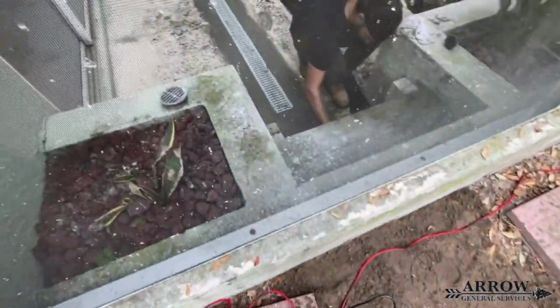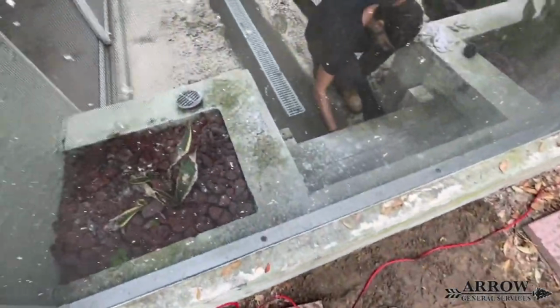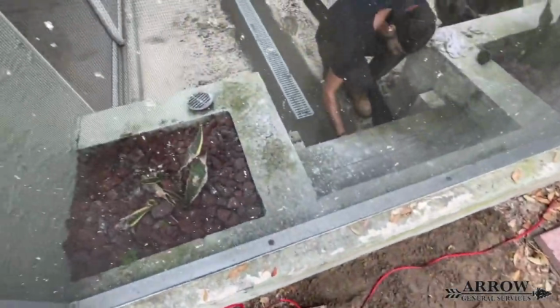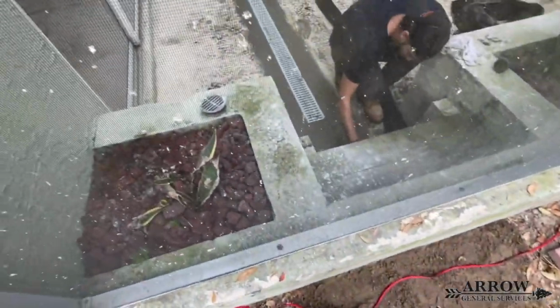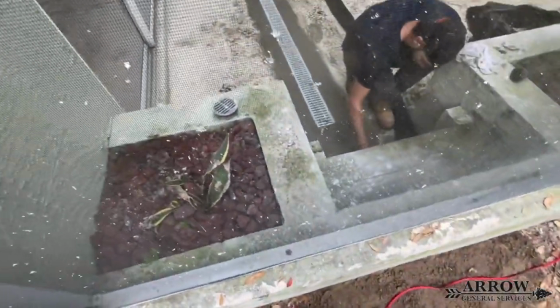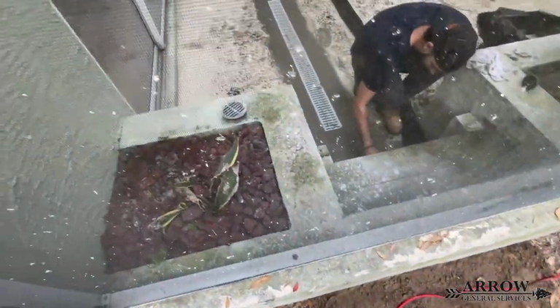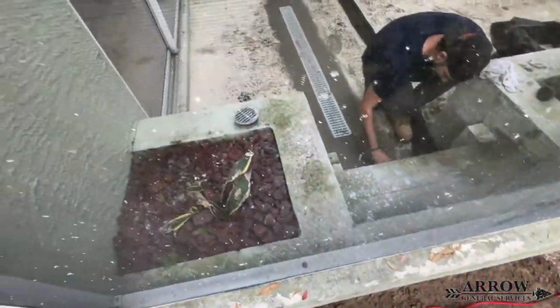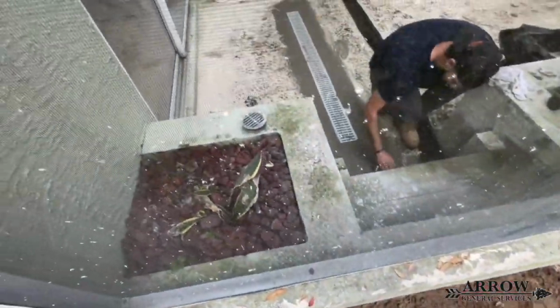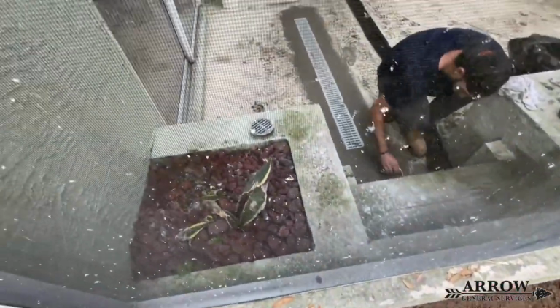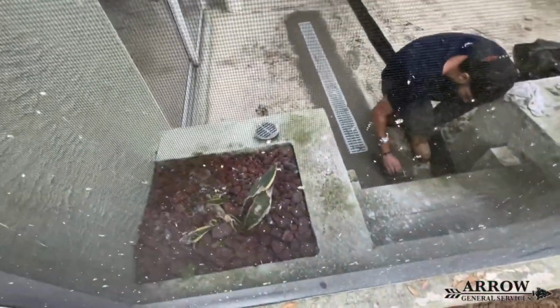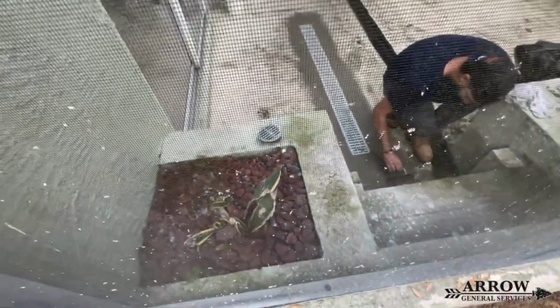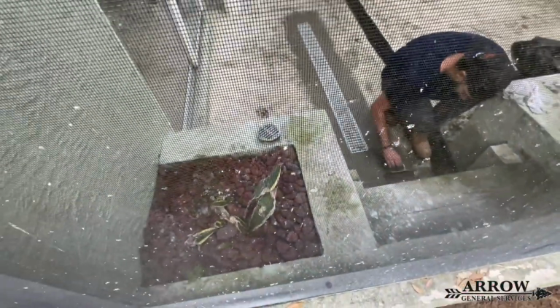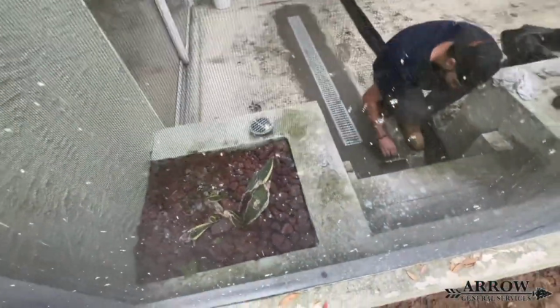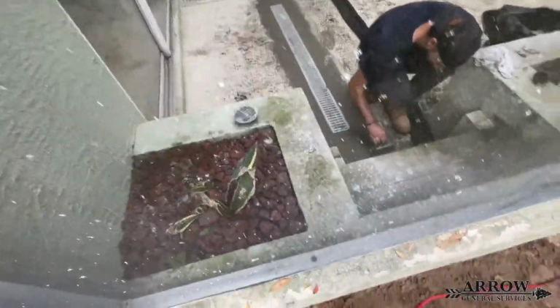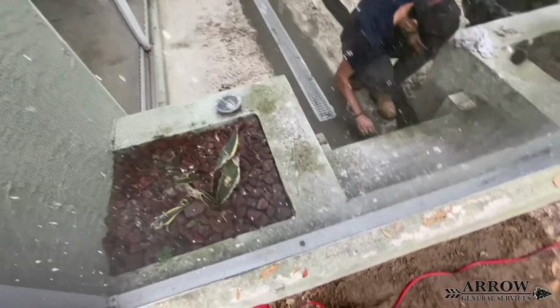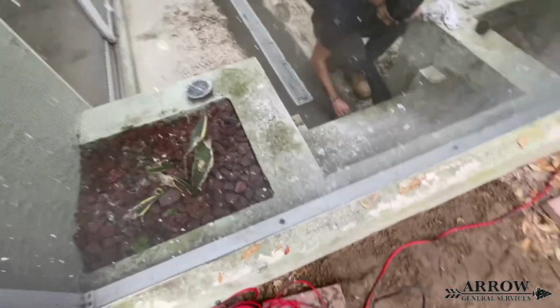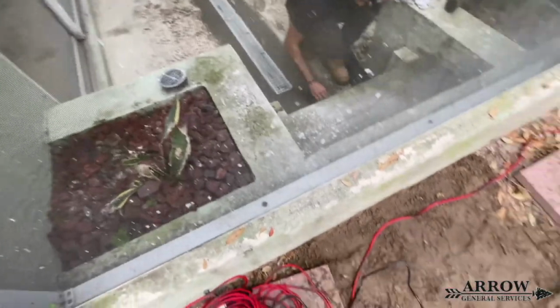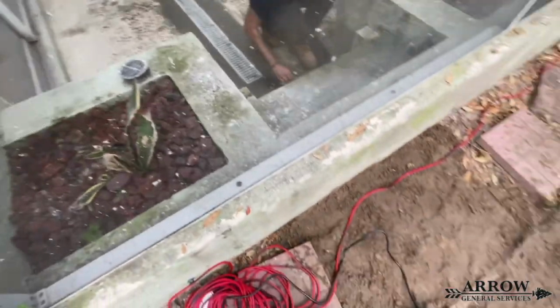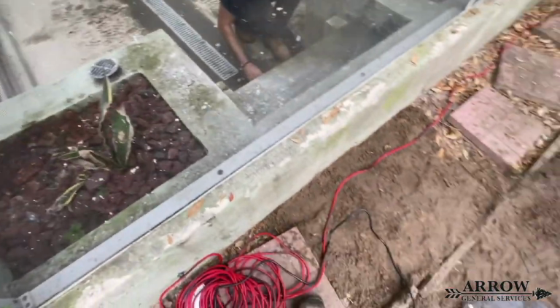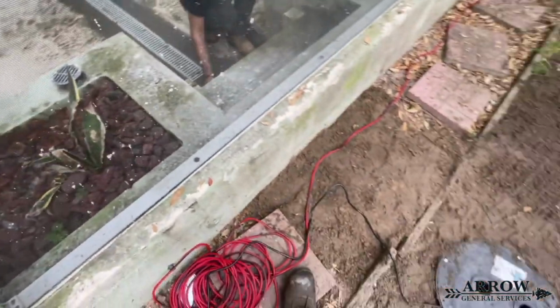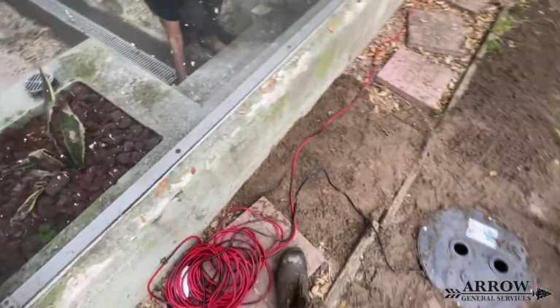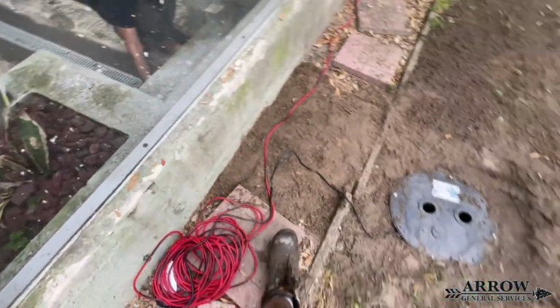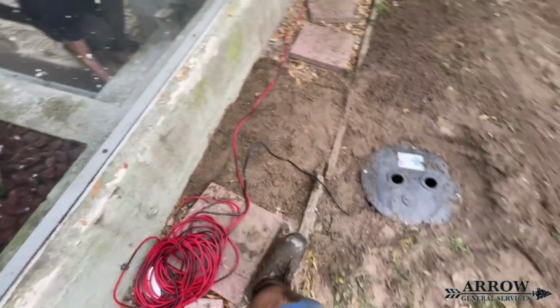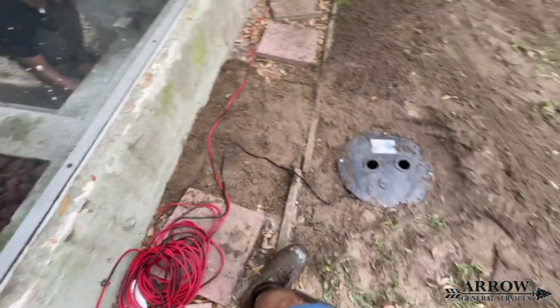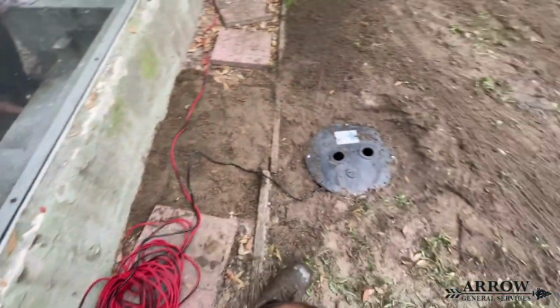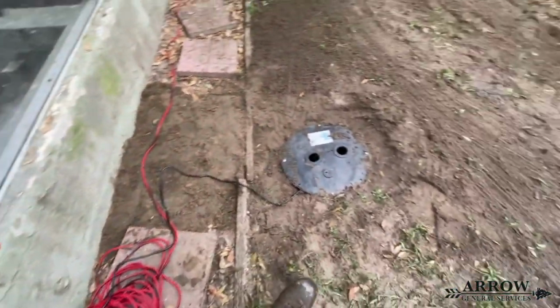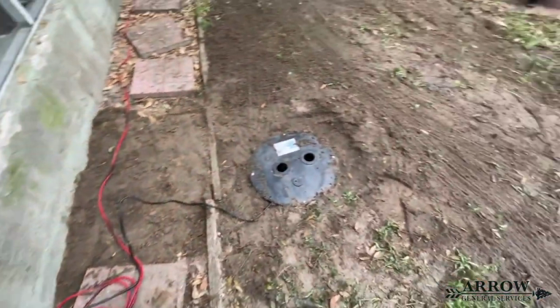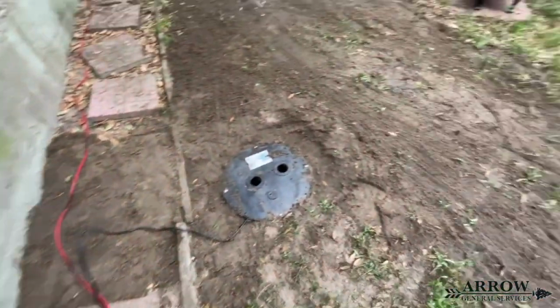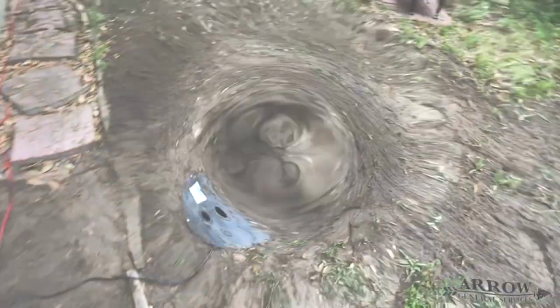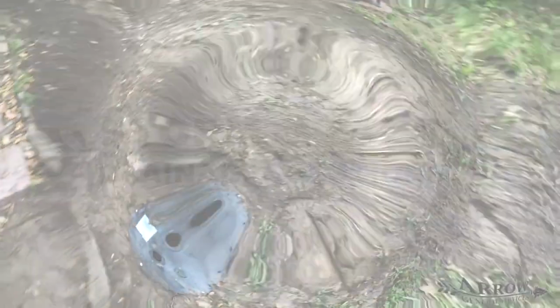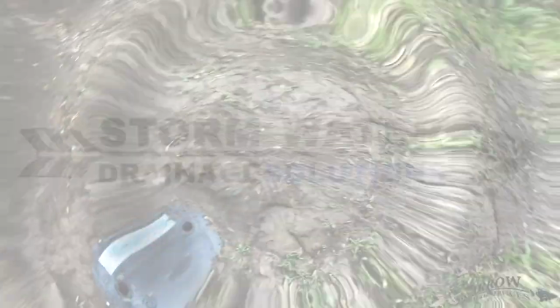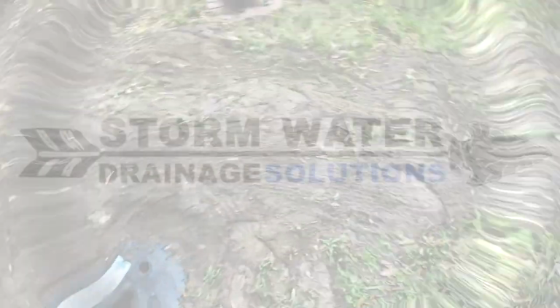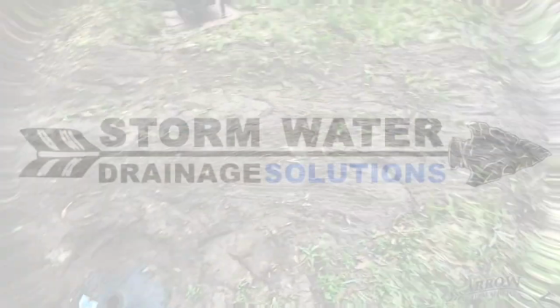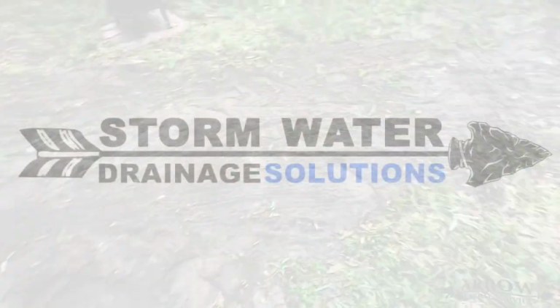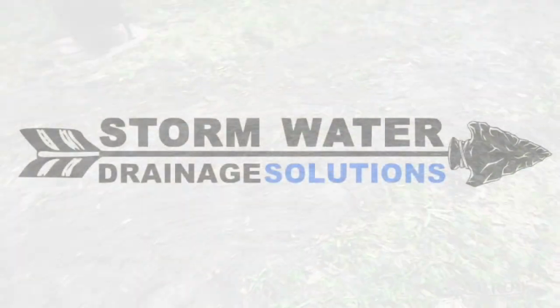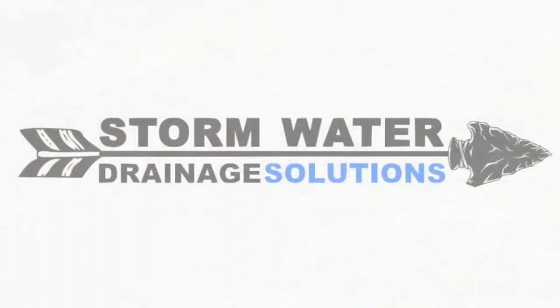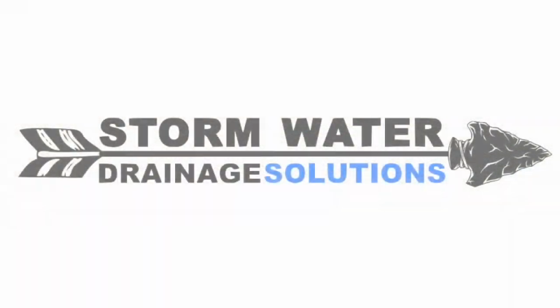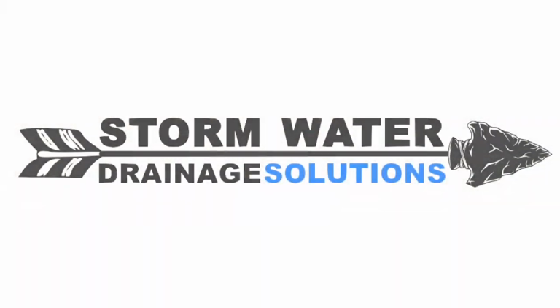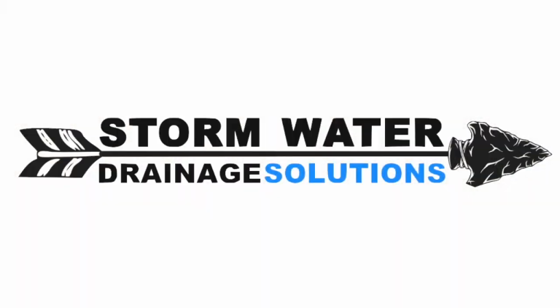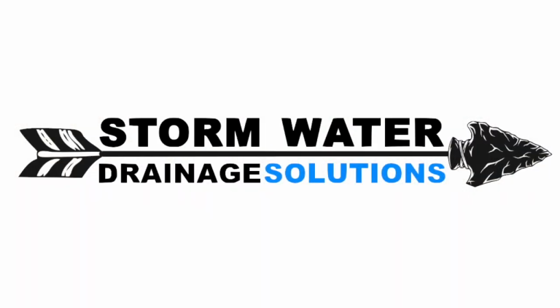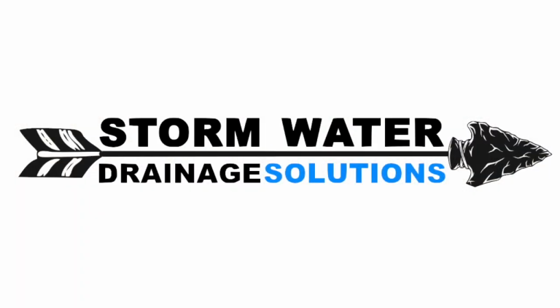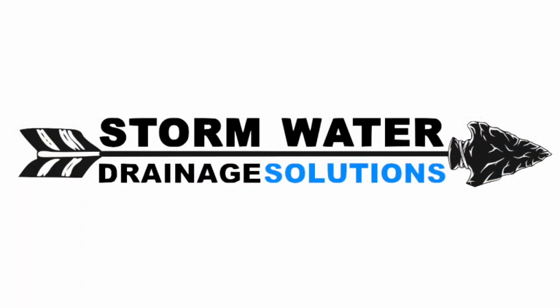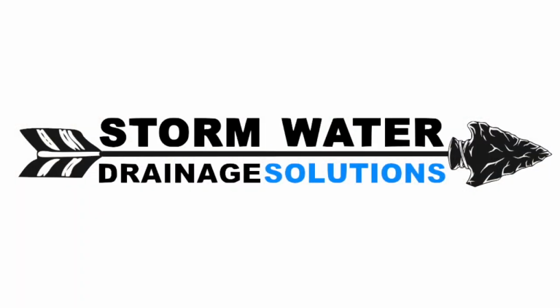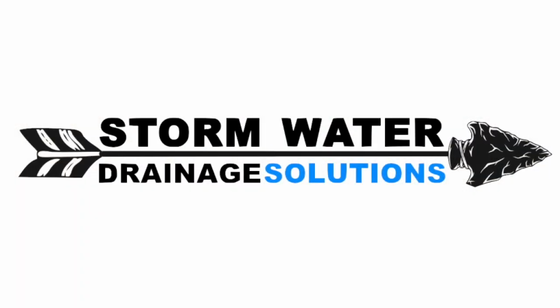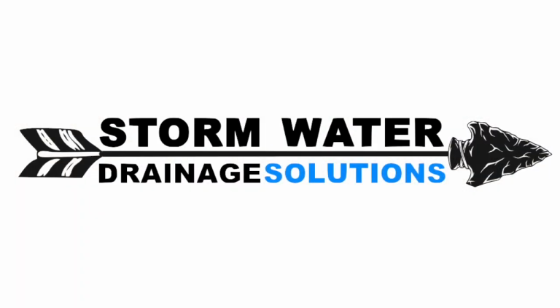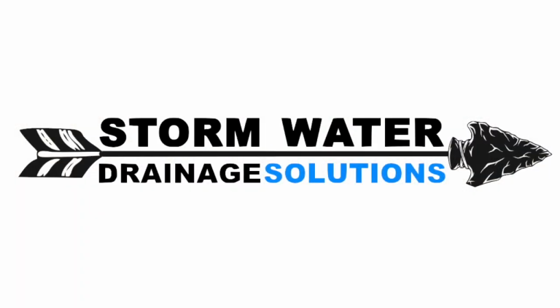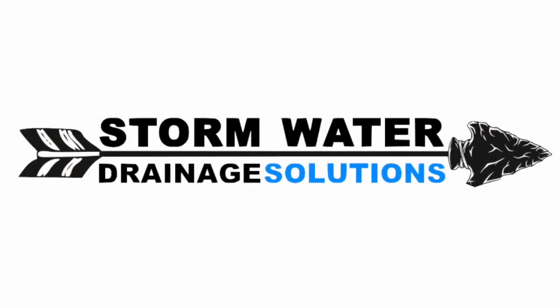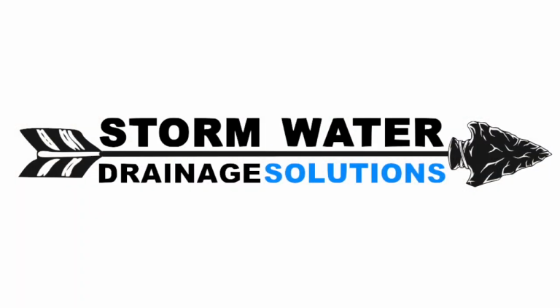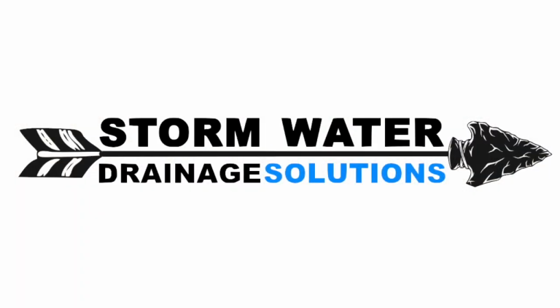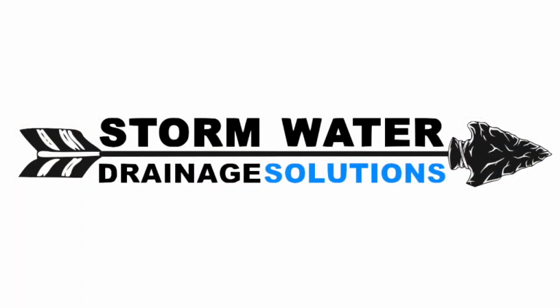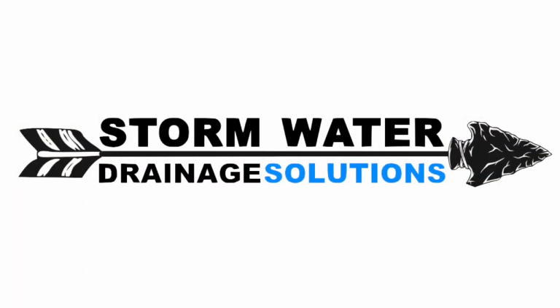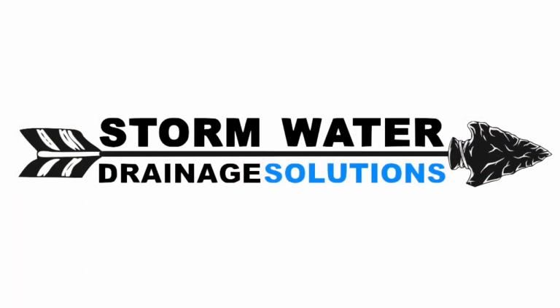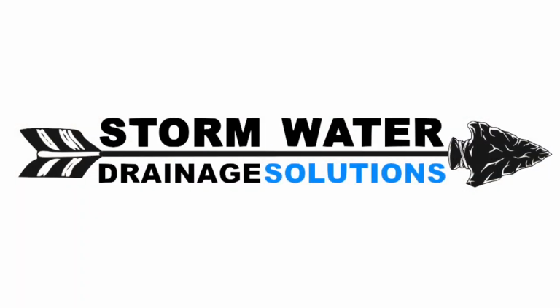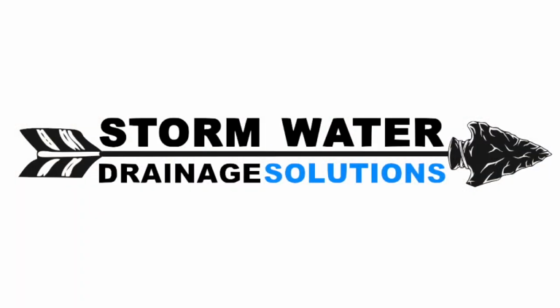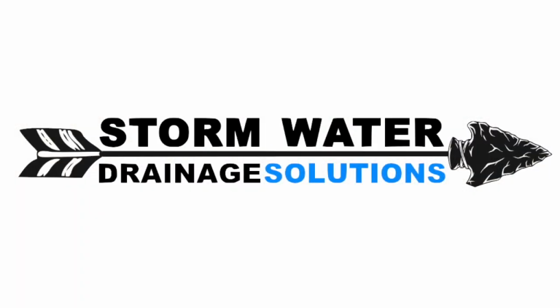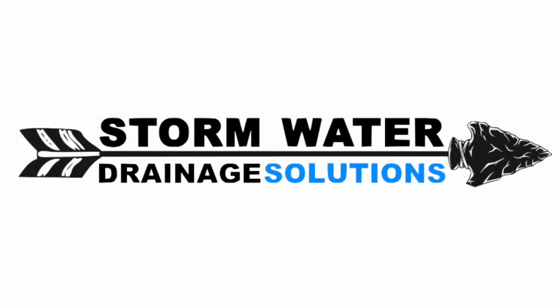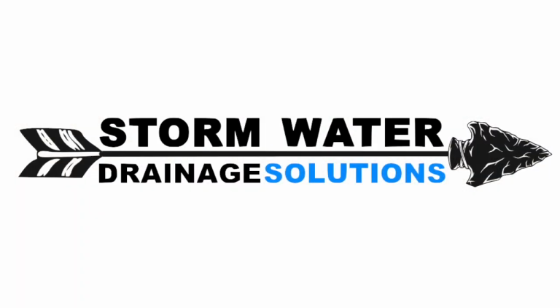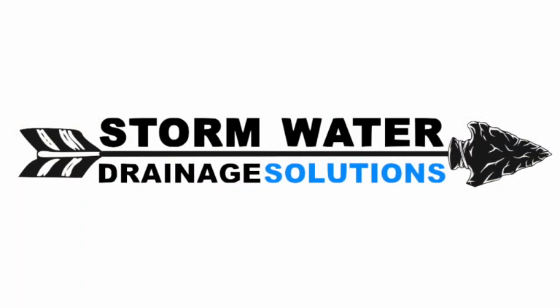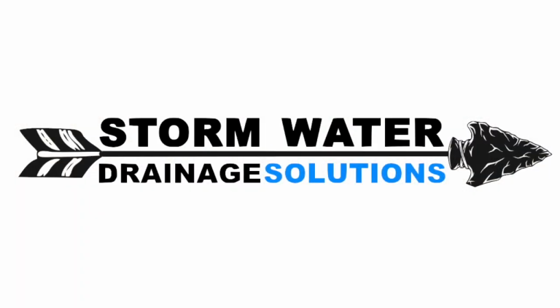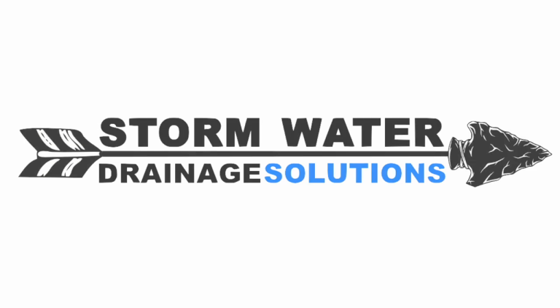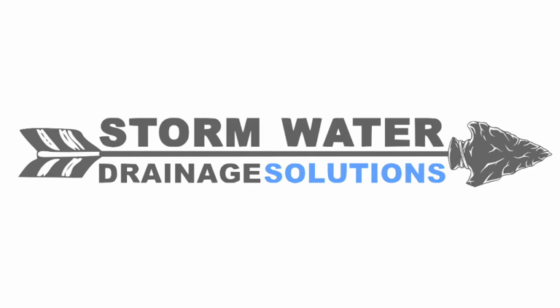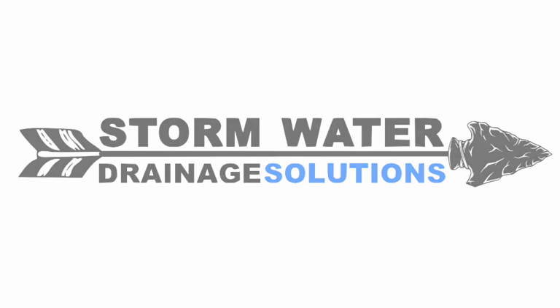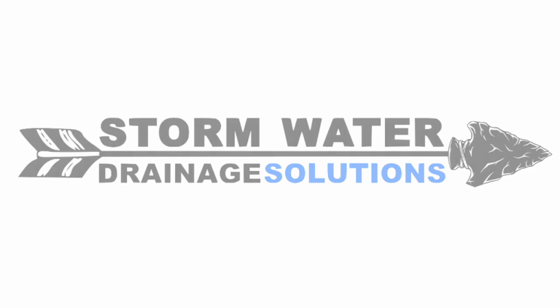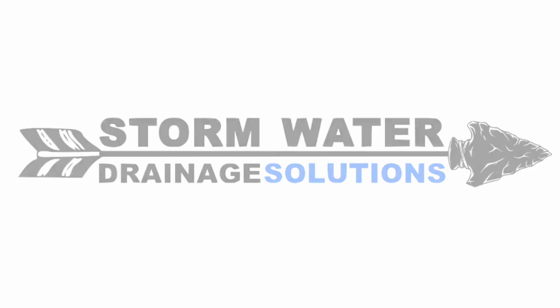And until next time, this is Arrow GS signing off.